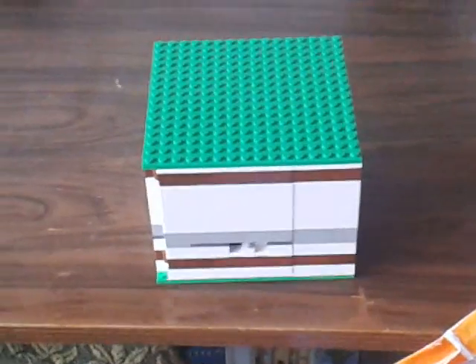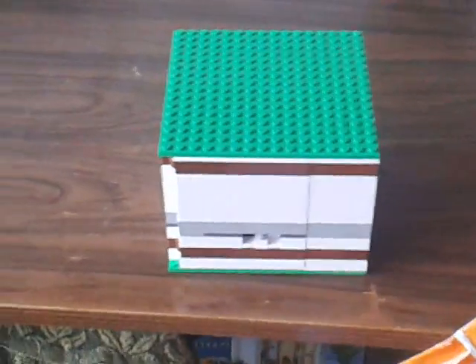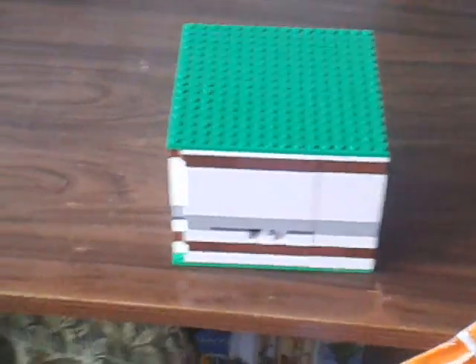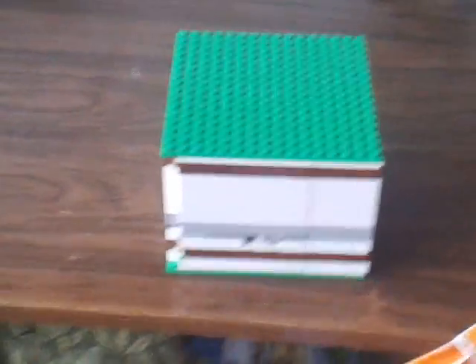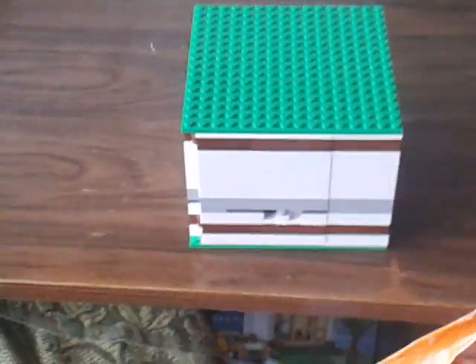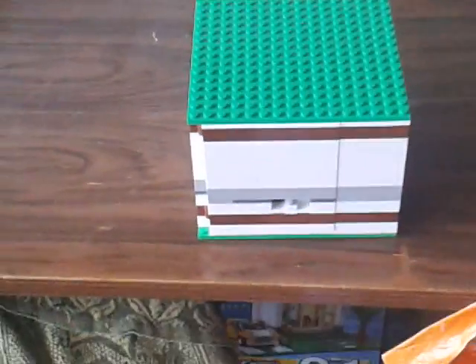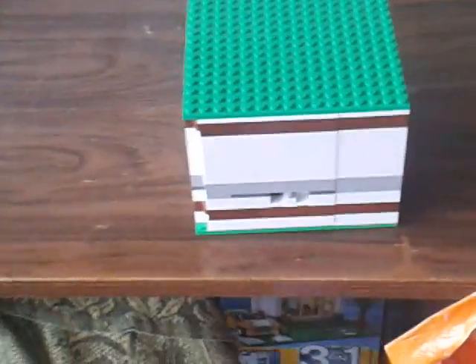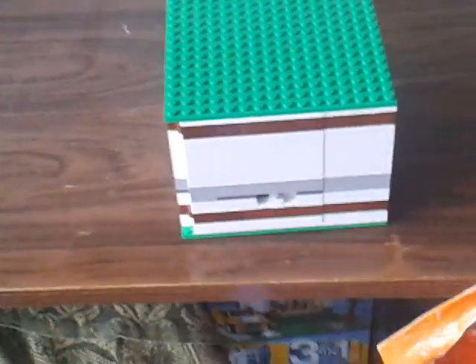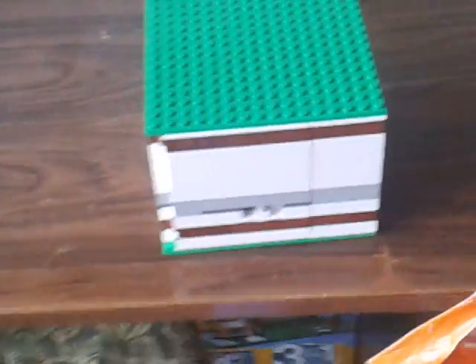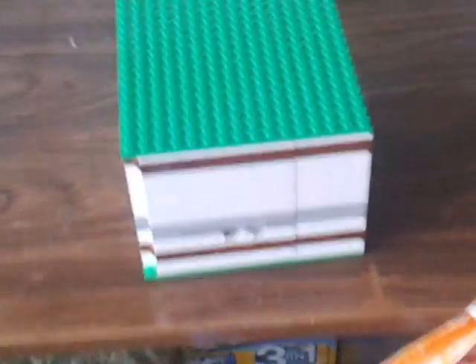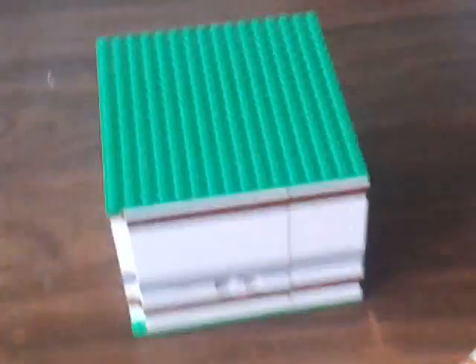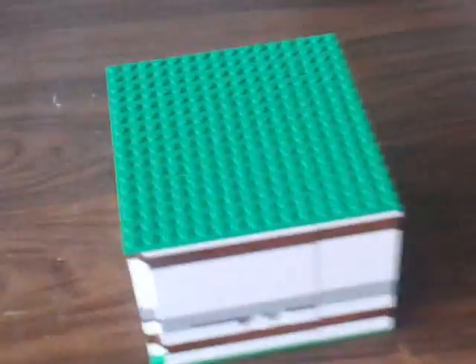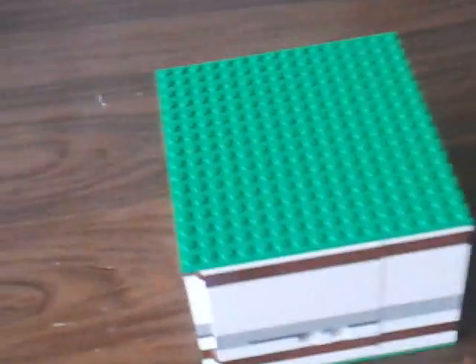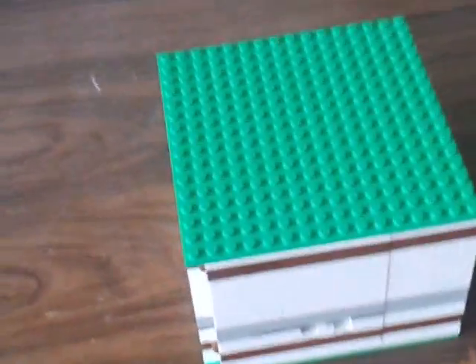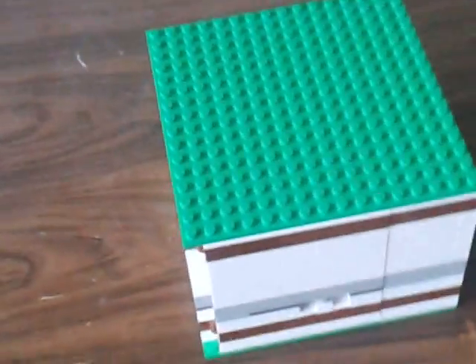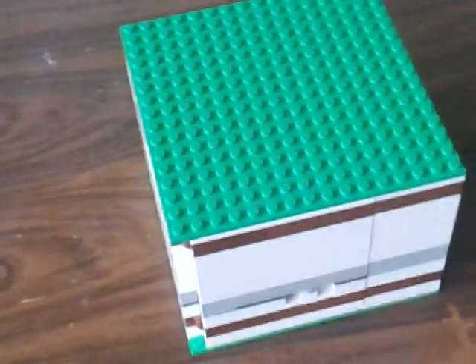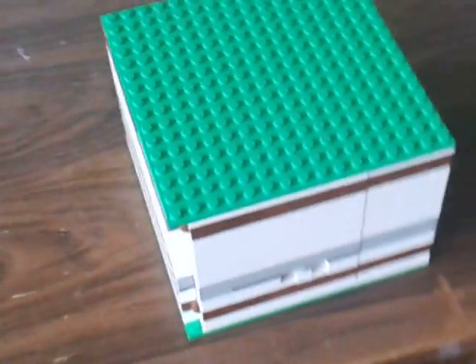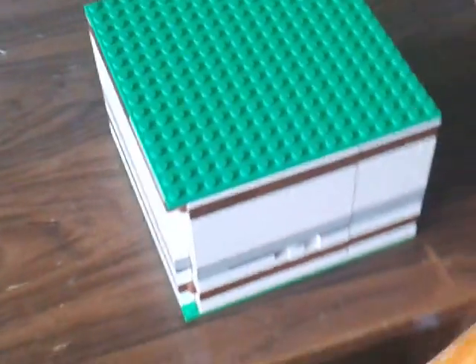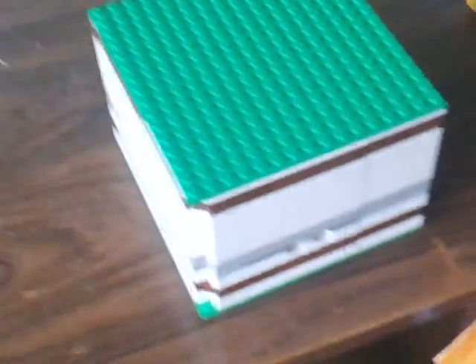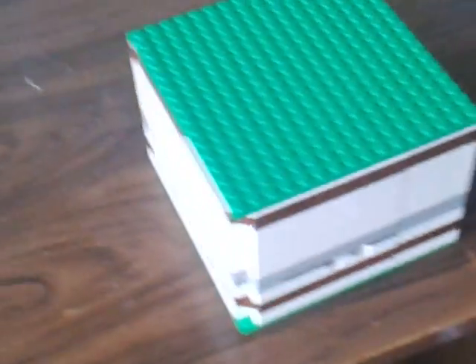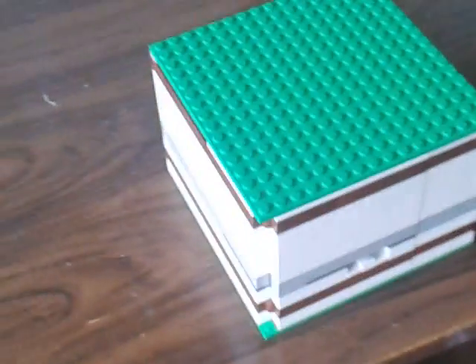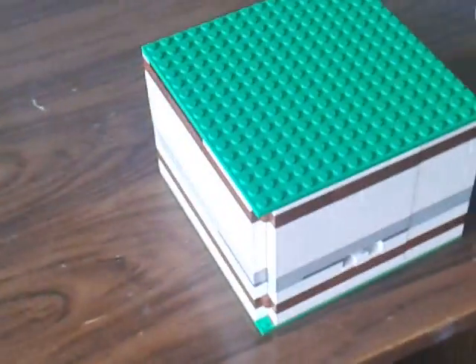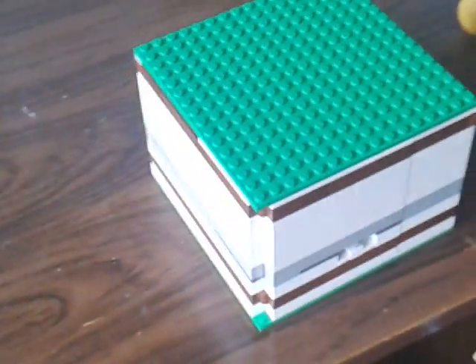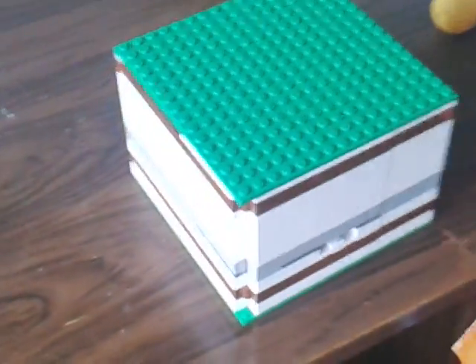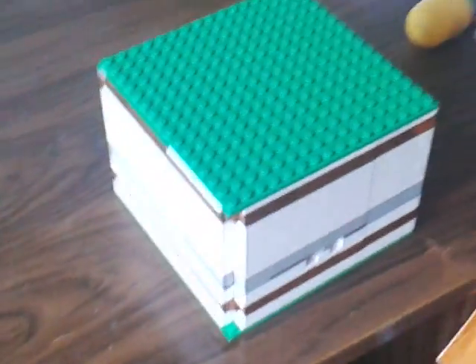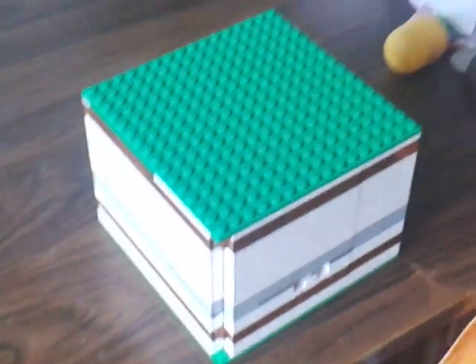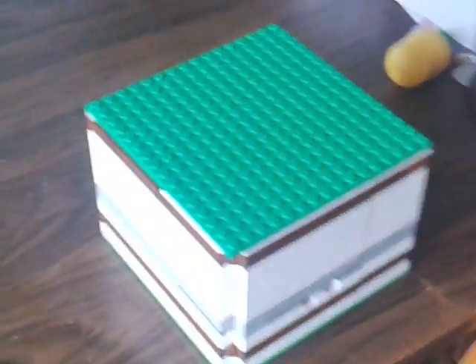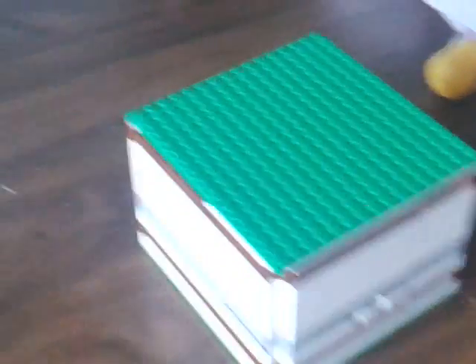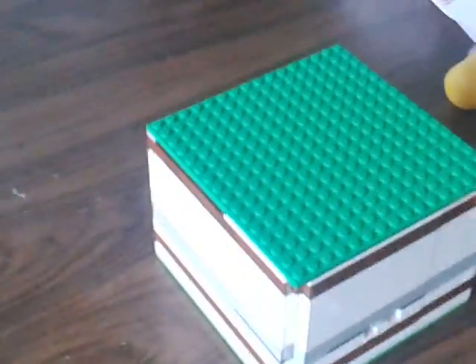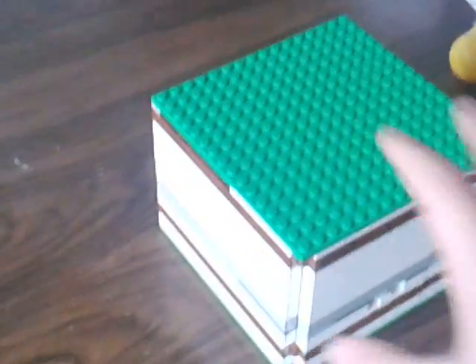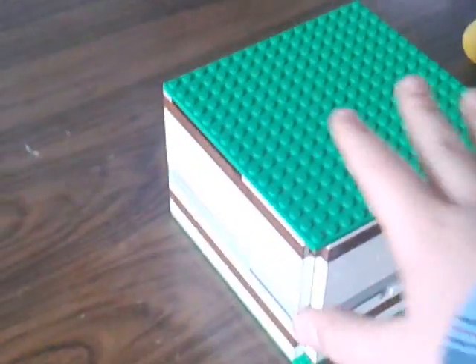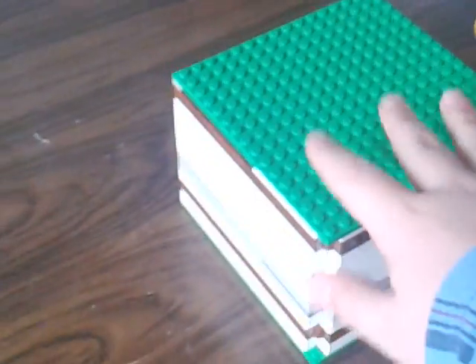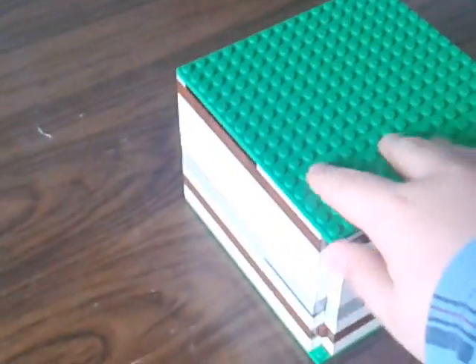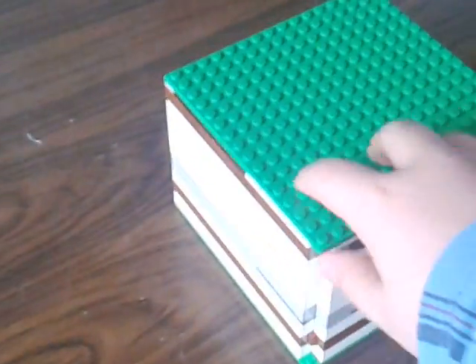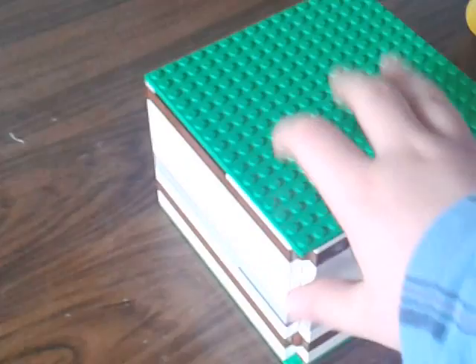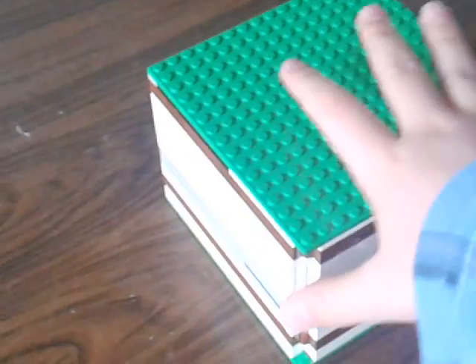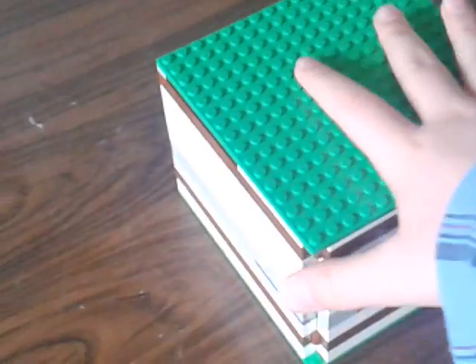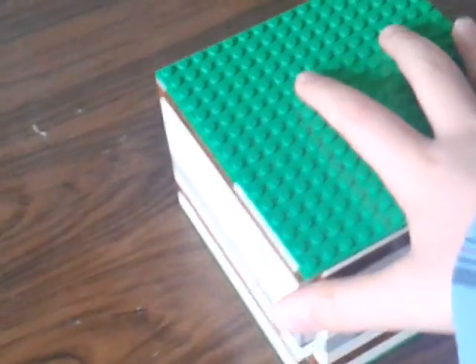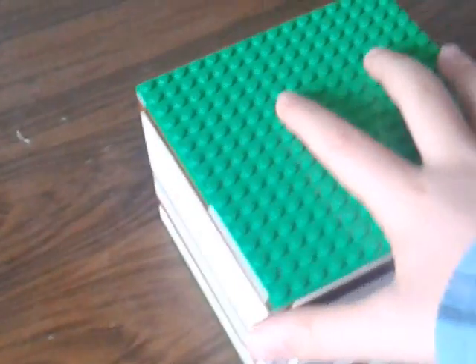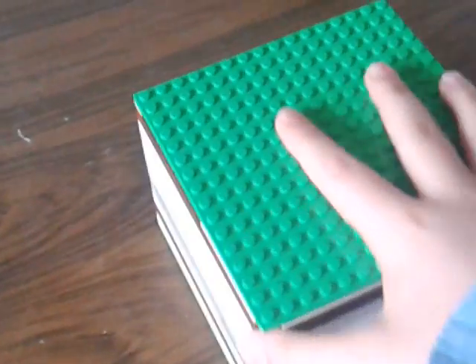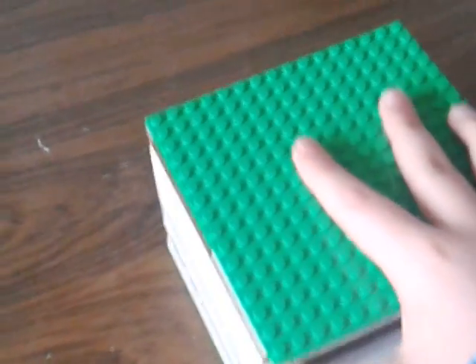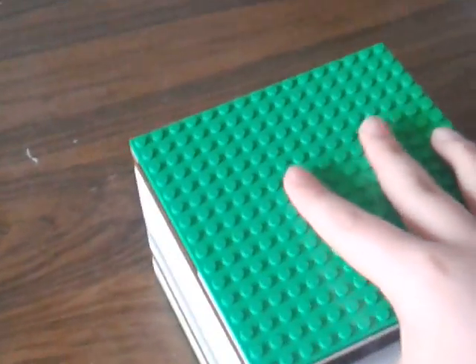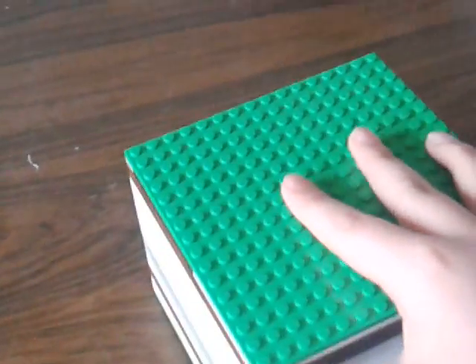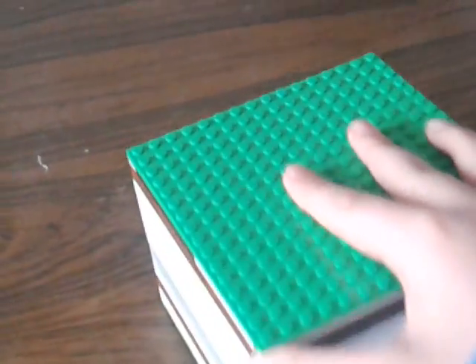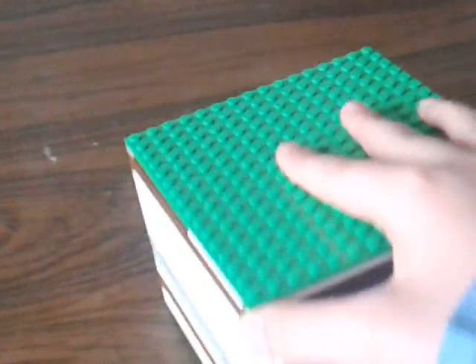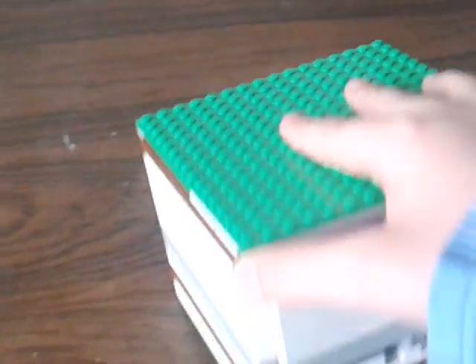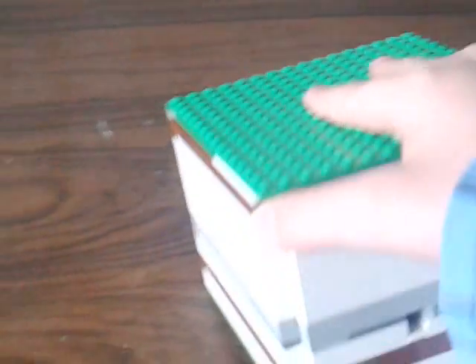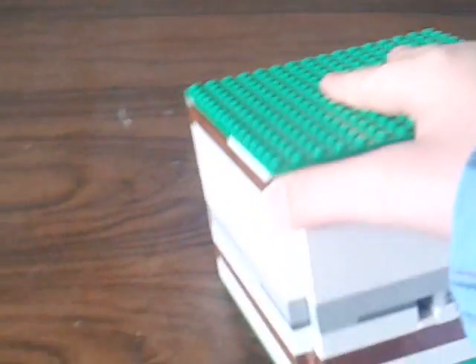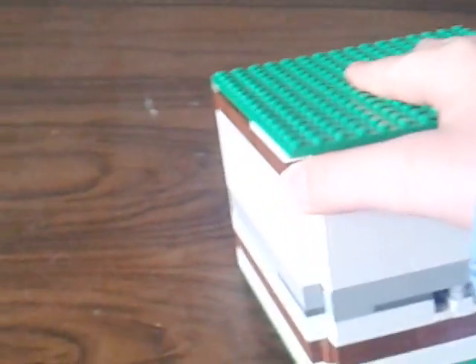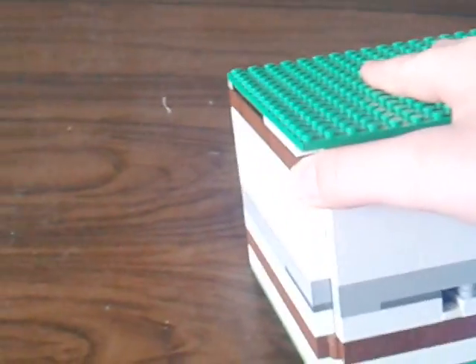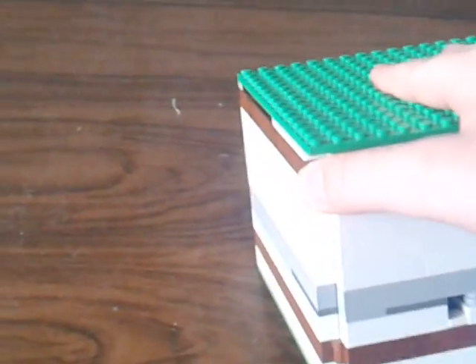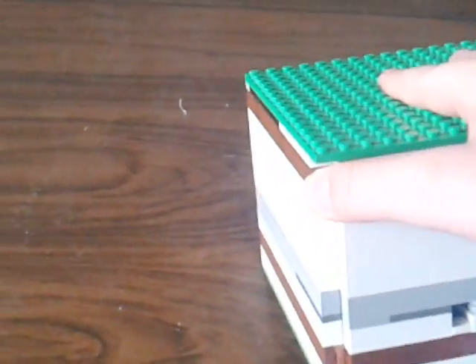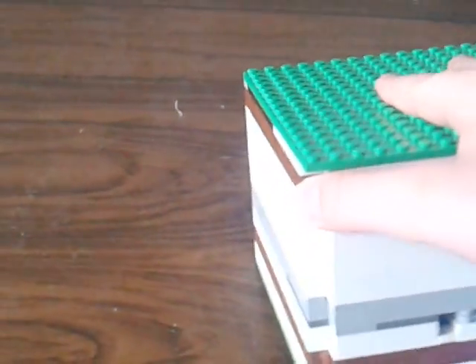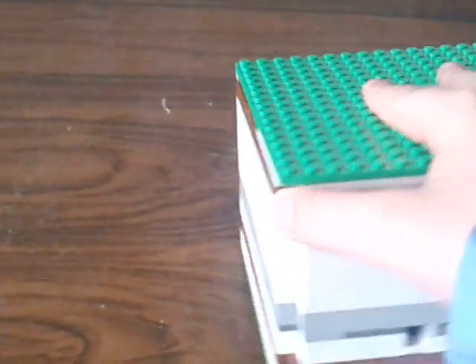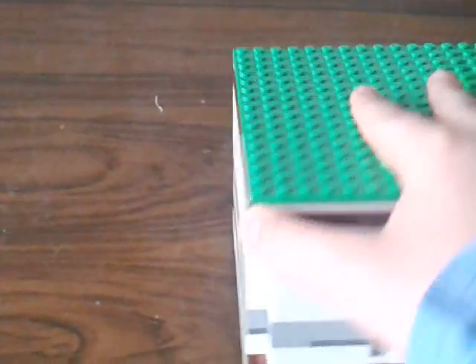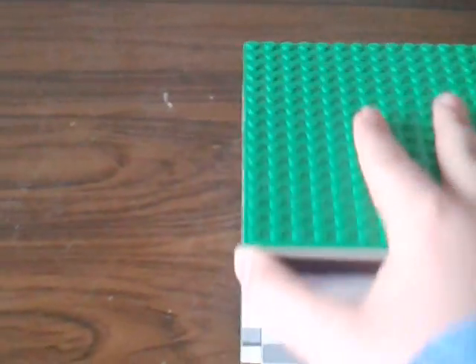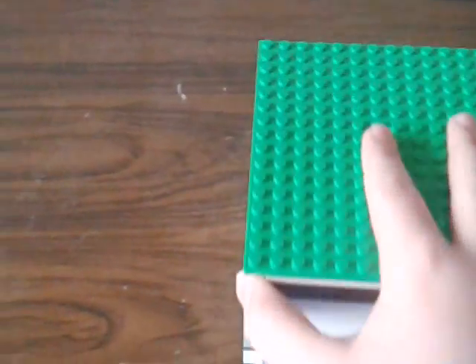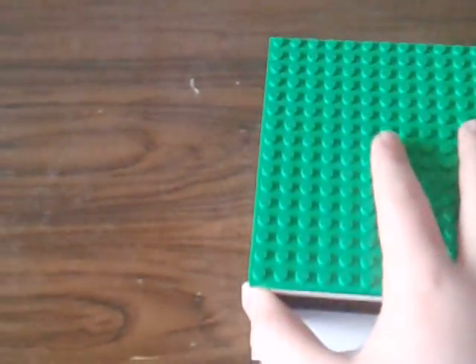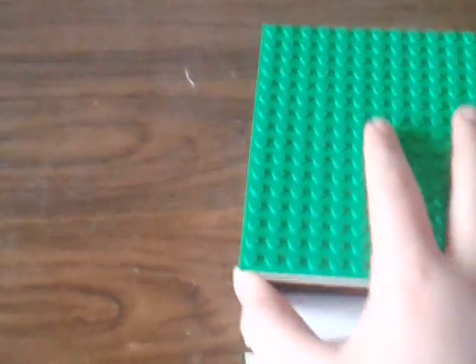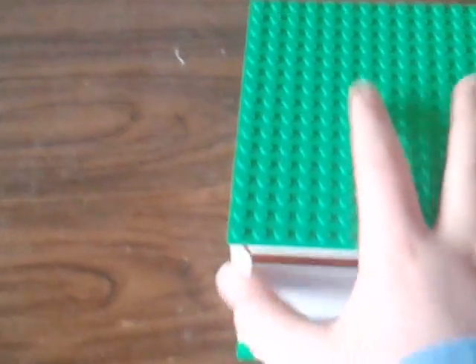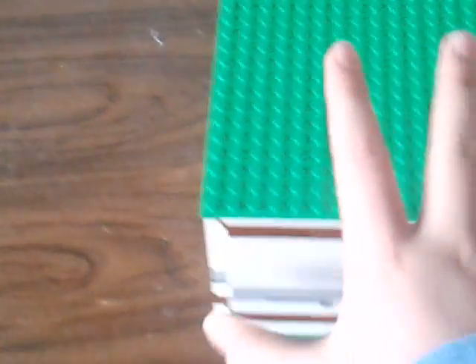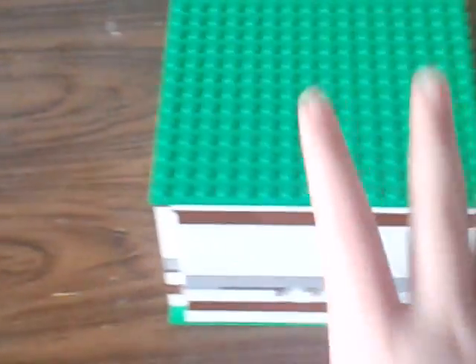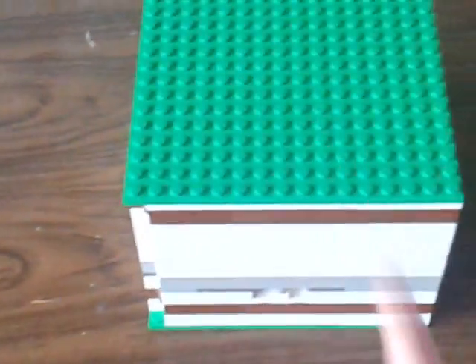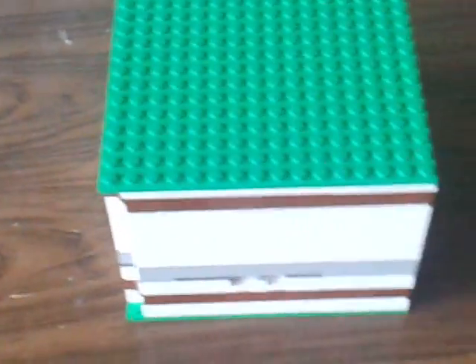Hi again, this is me. Today I will show you my Lego safe. It's full of money.